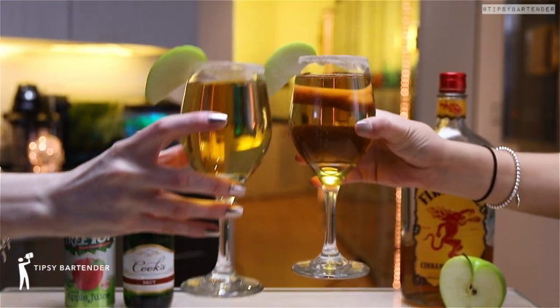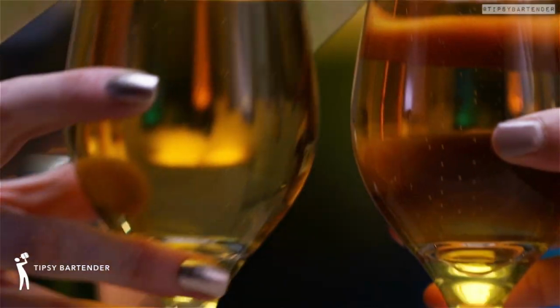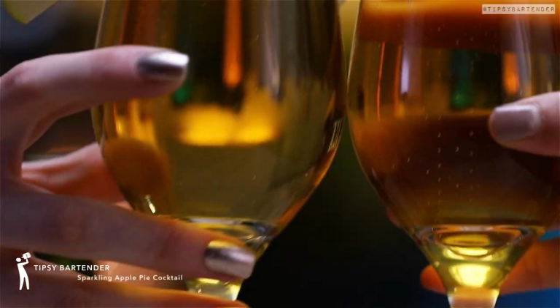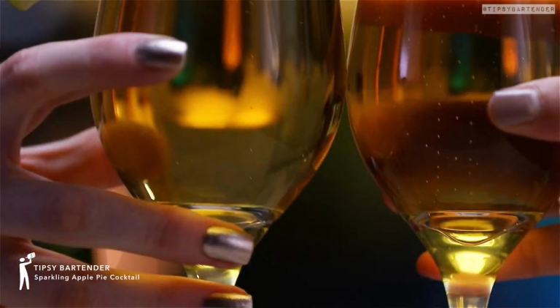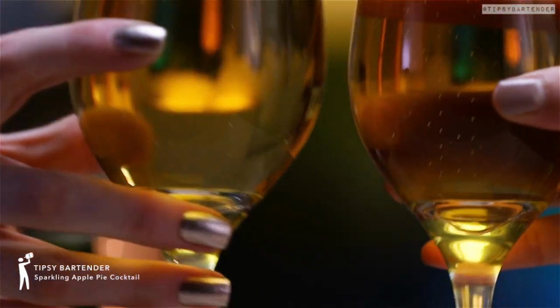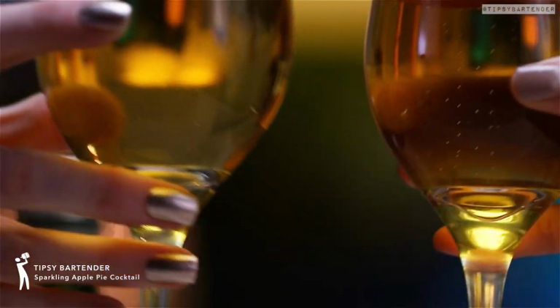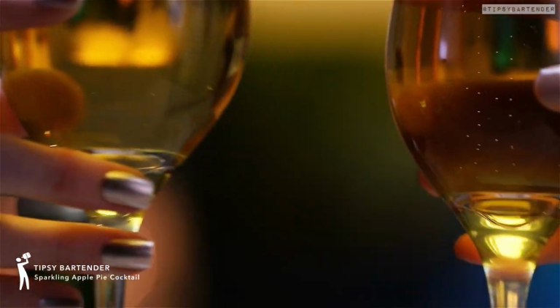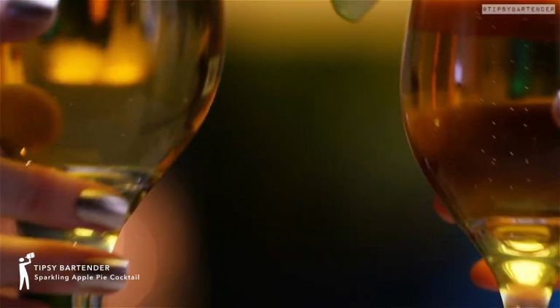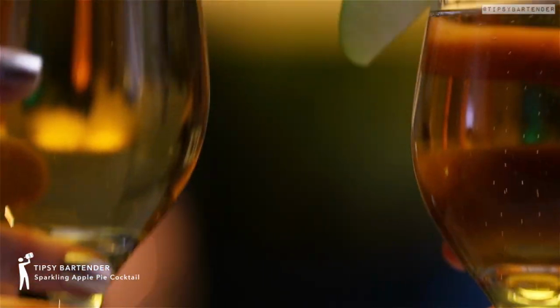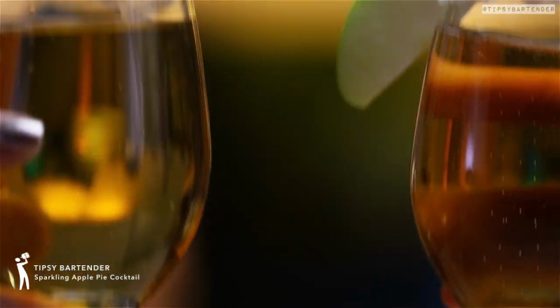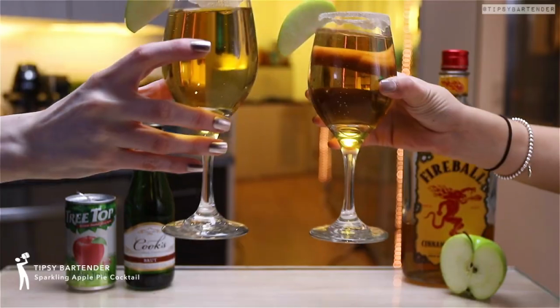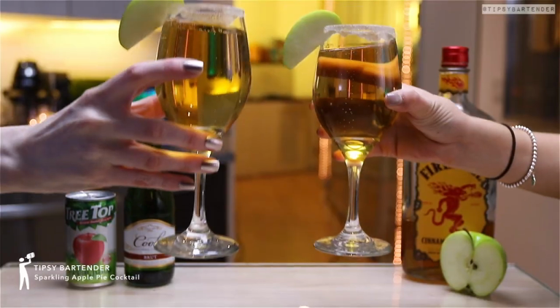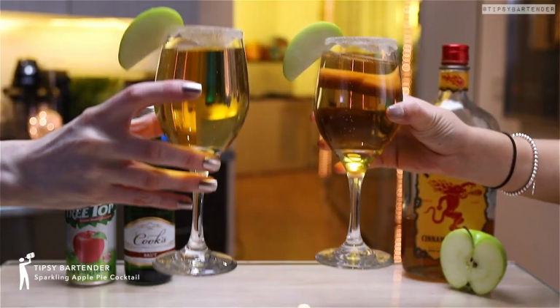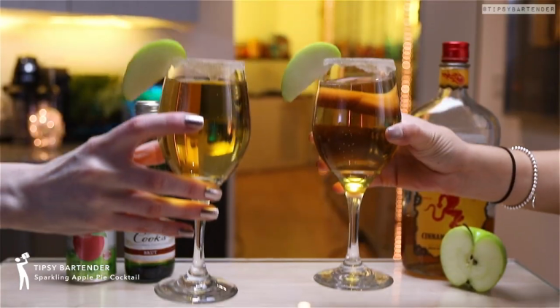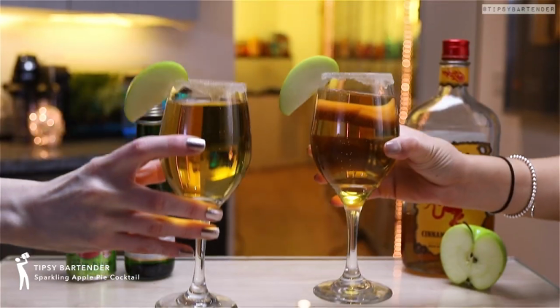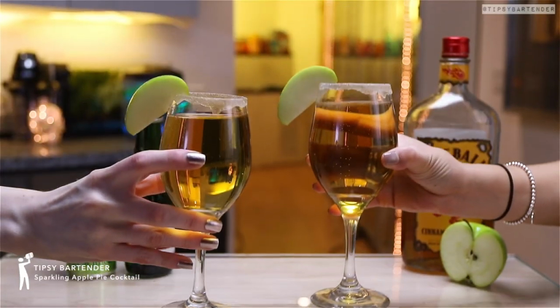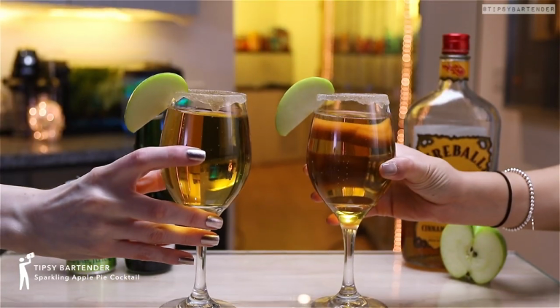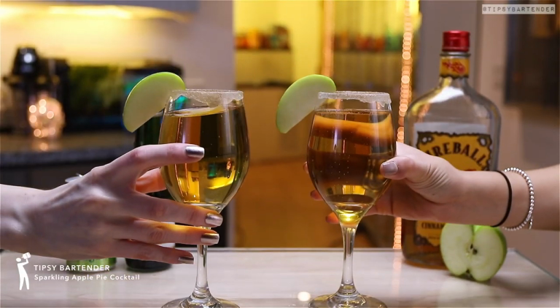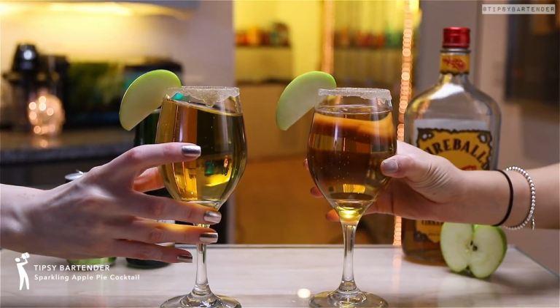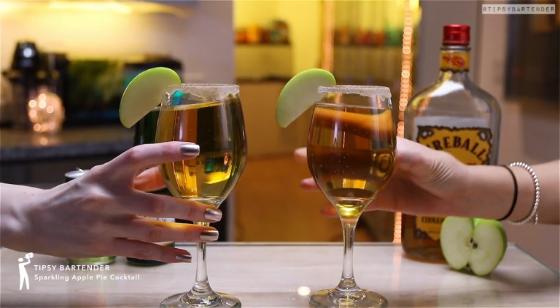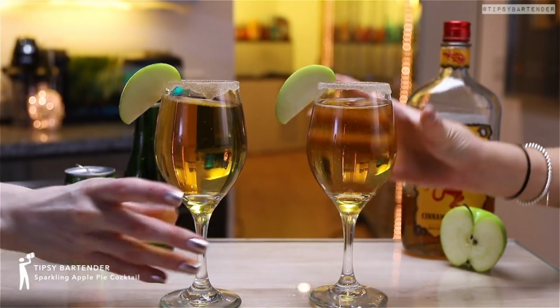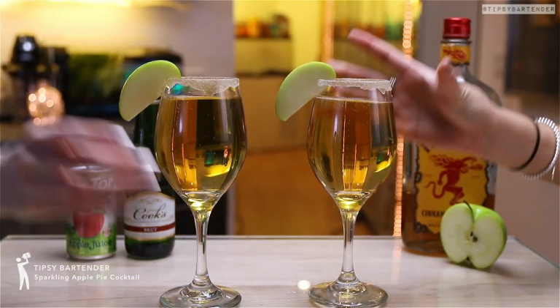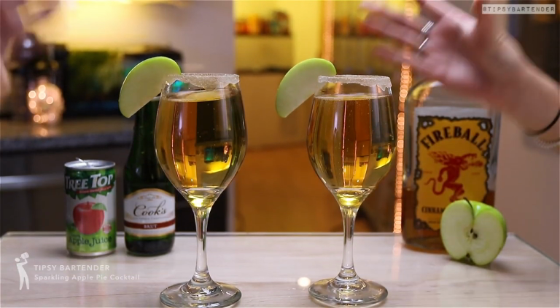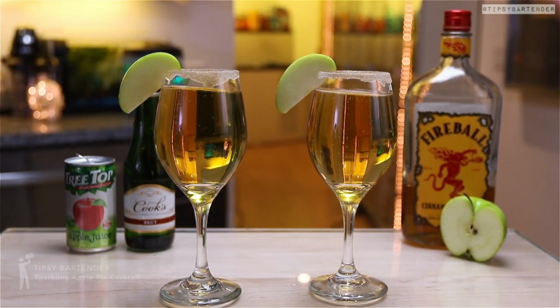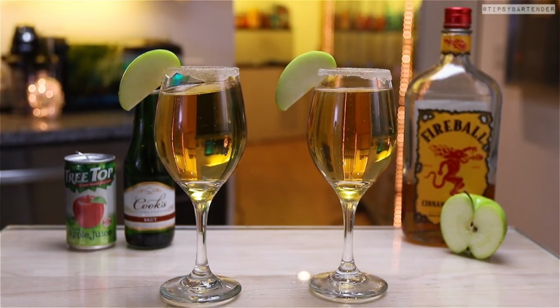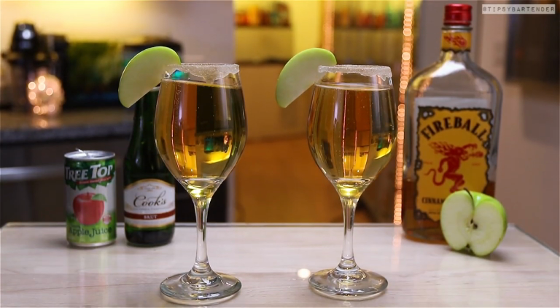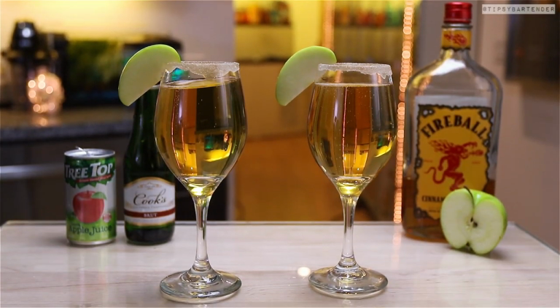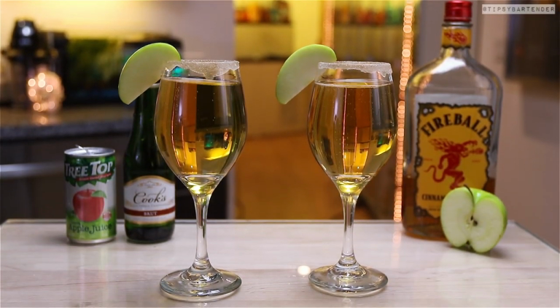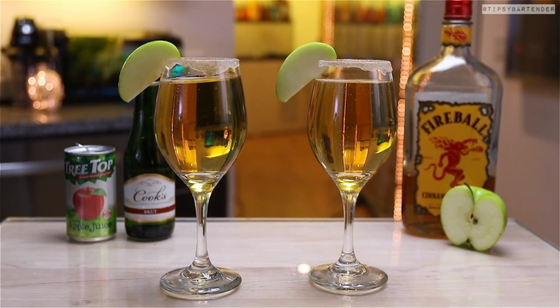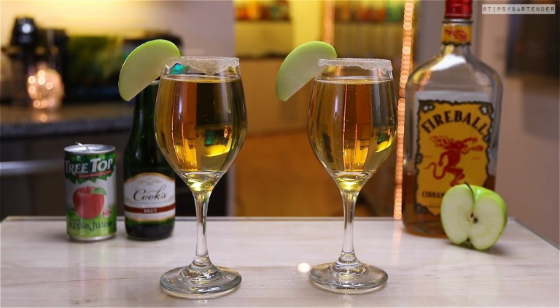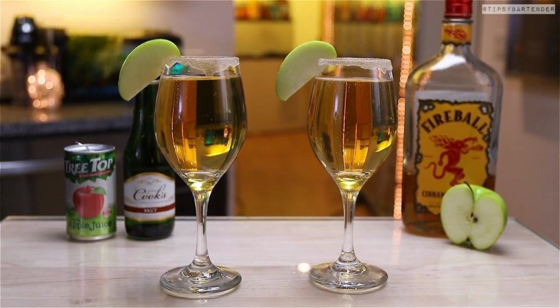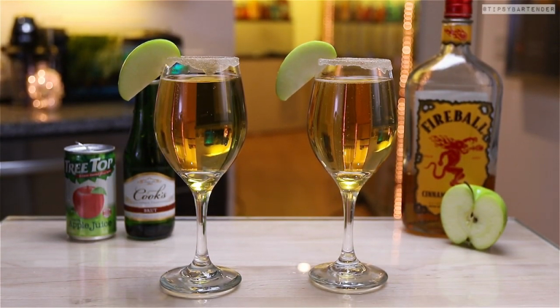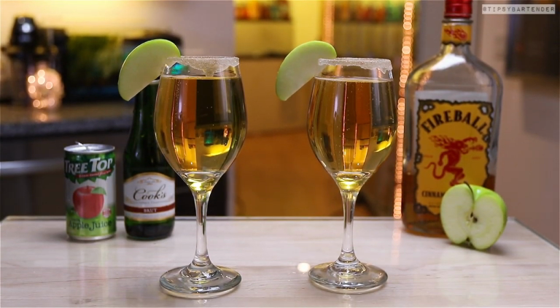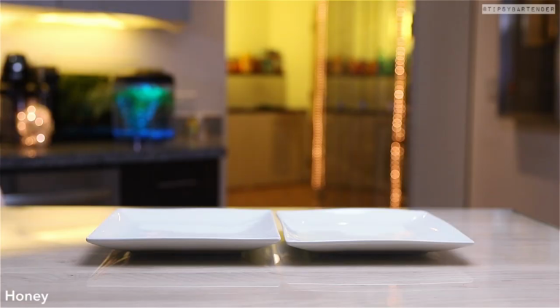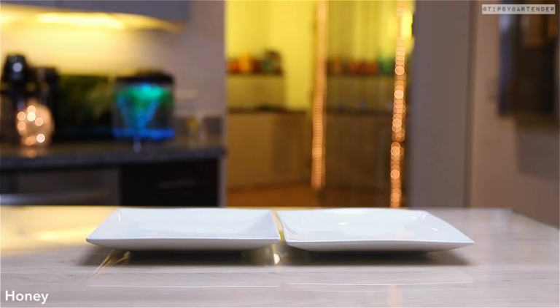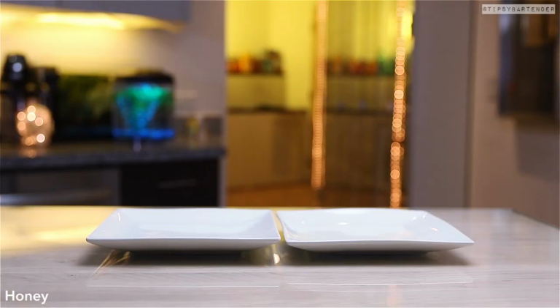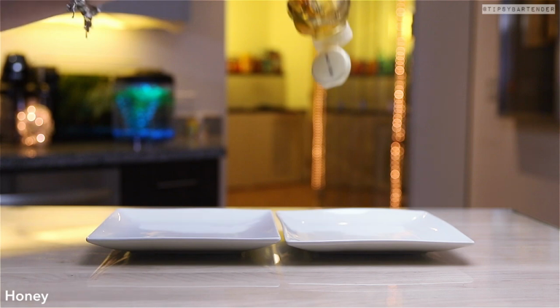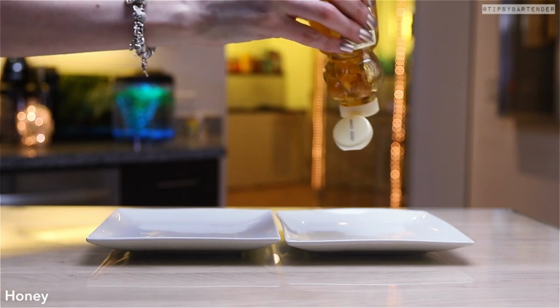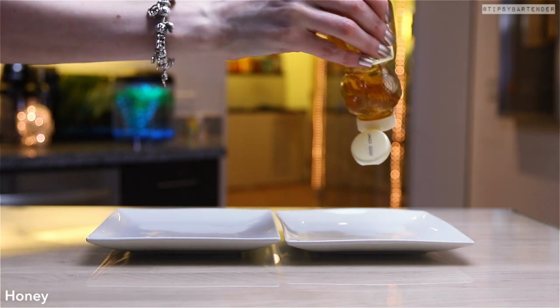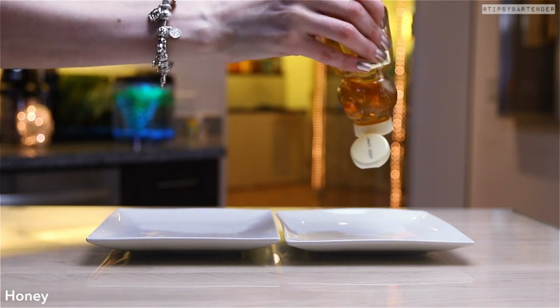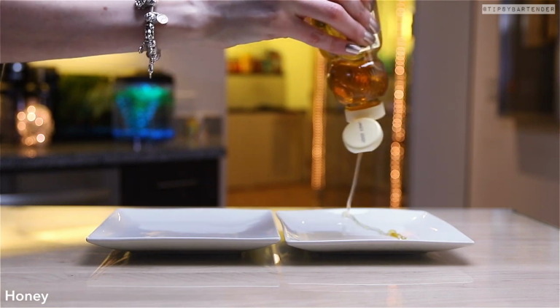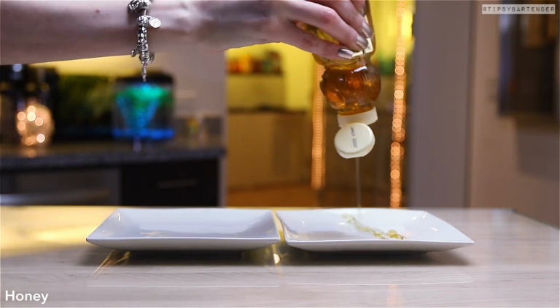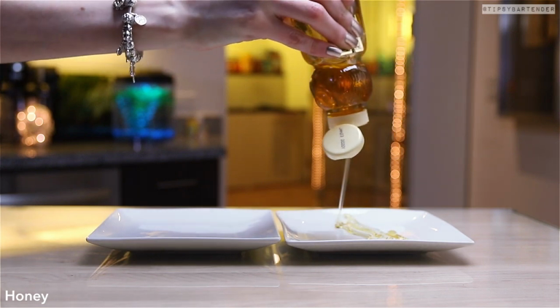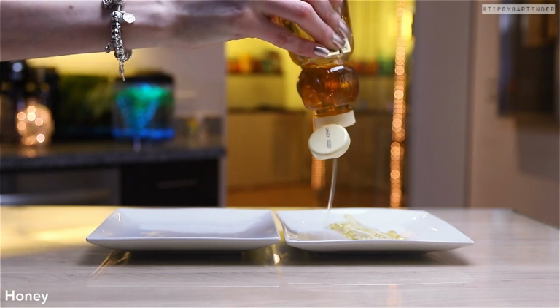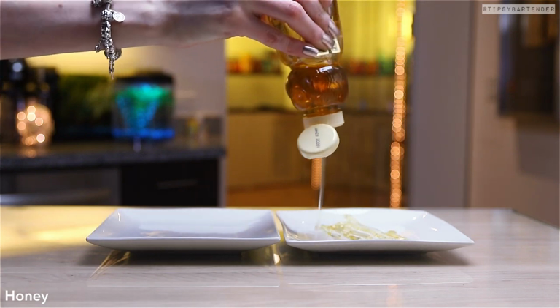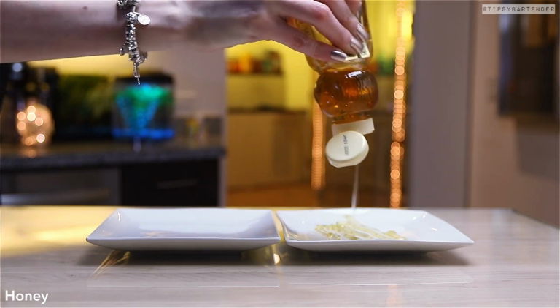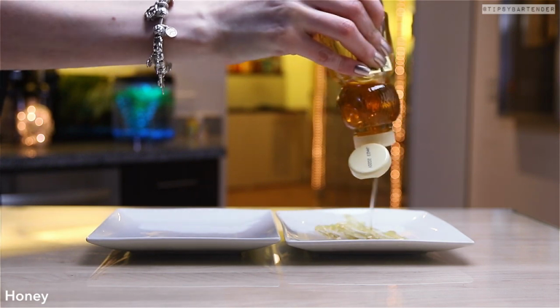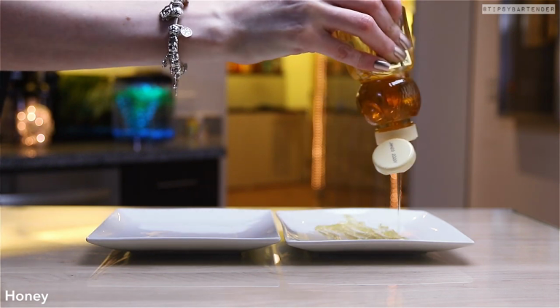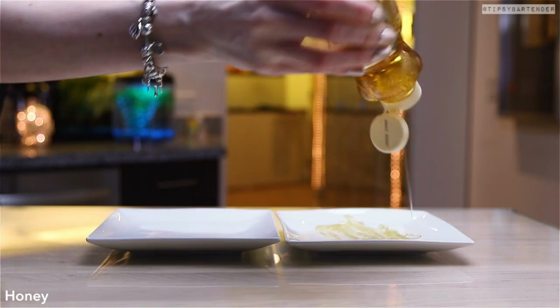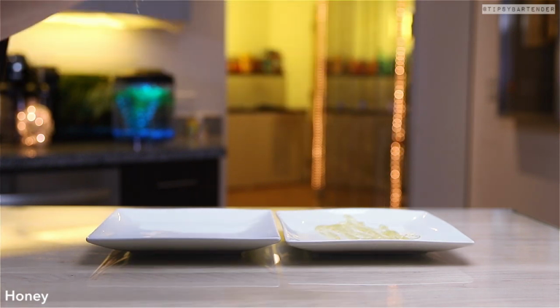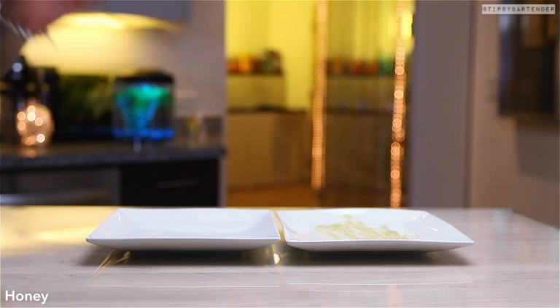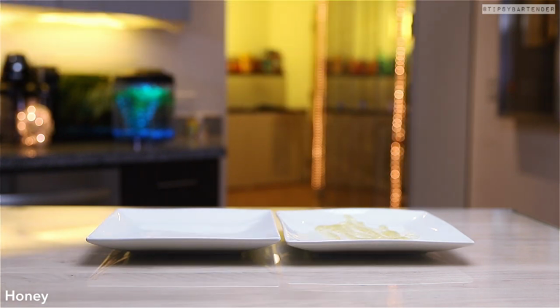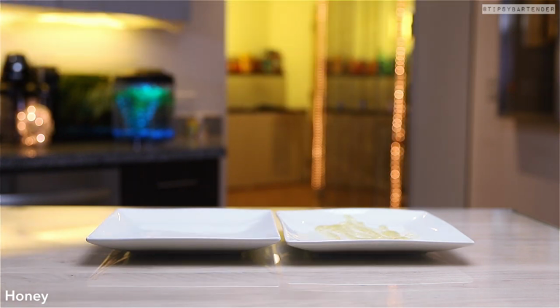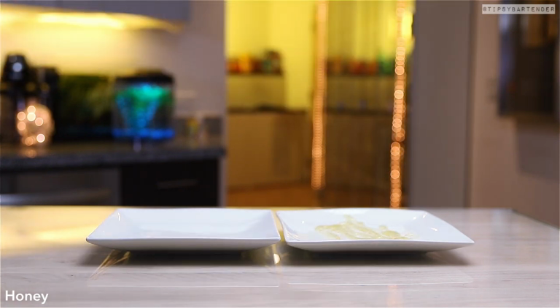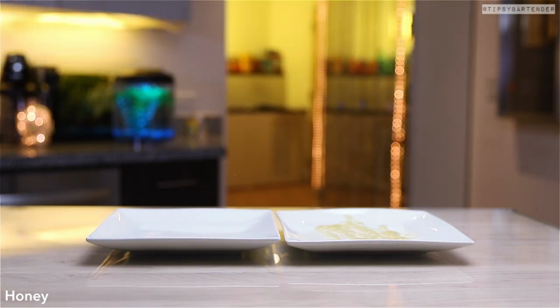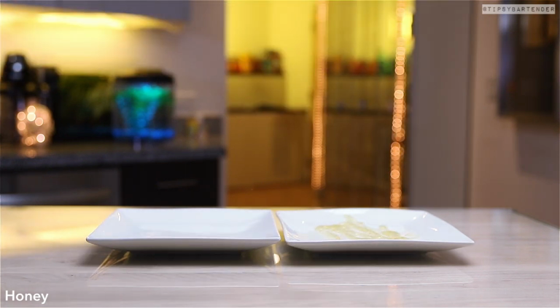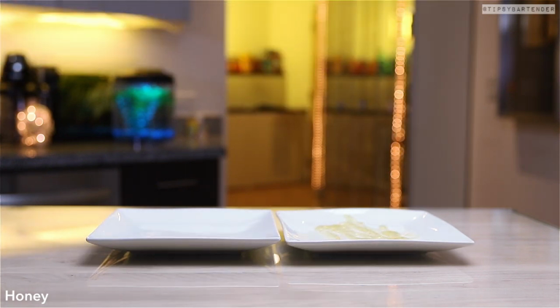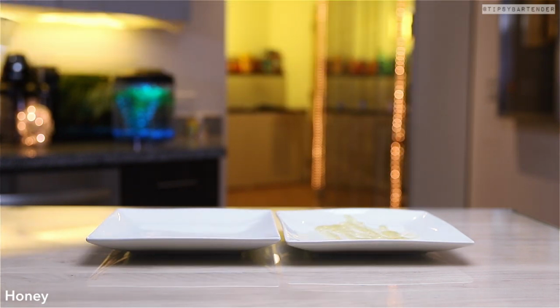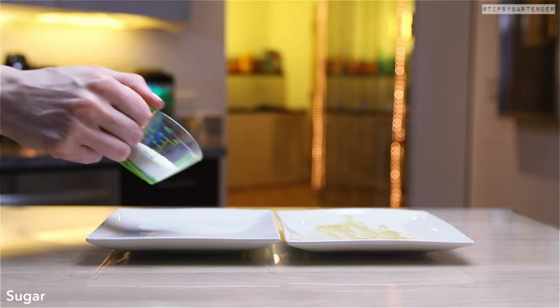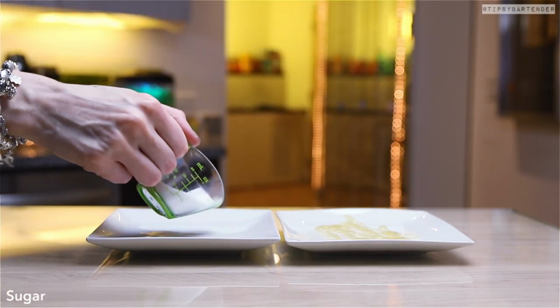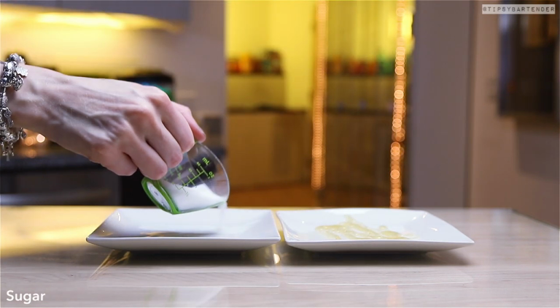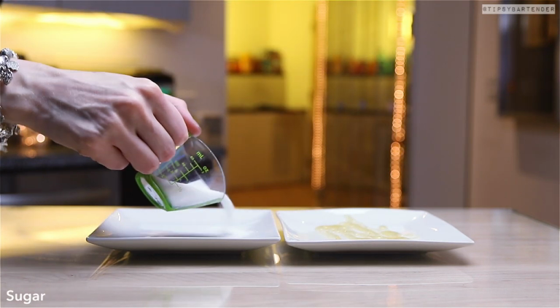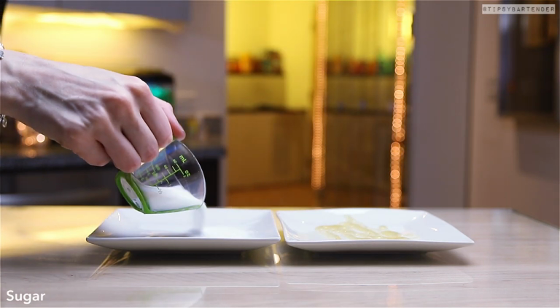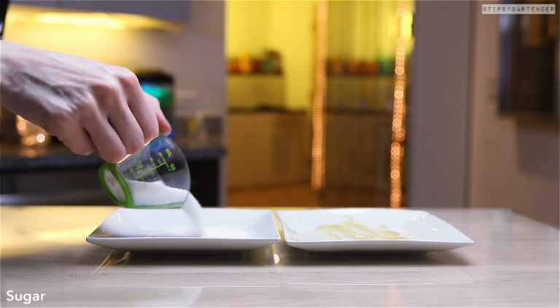Sparkling apple pie cocktail — fun, easy. You're gonna like this one. It's good for like, this is in the mimosa category, kind of.